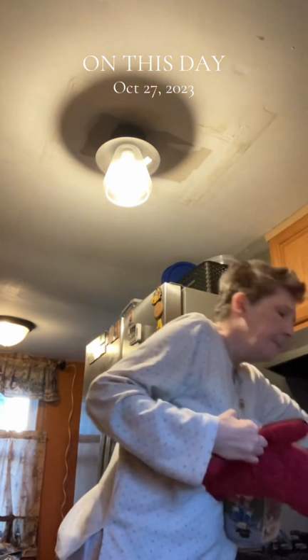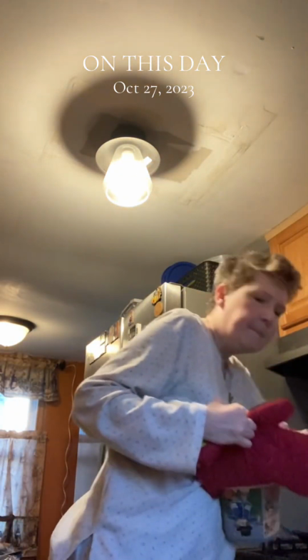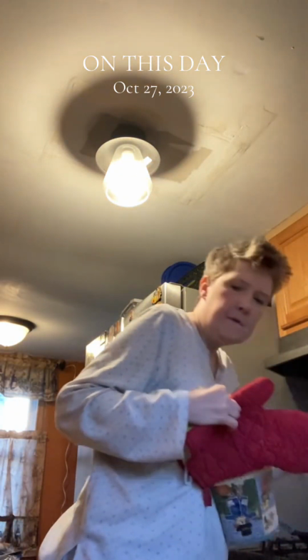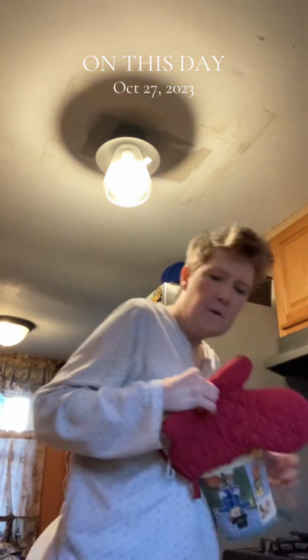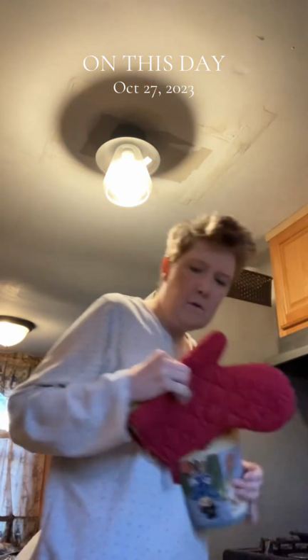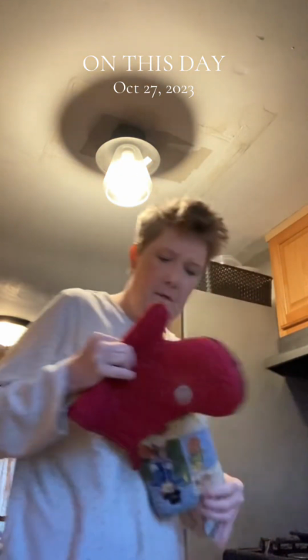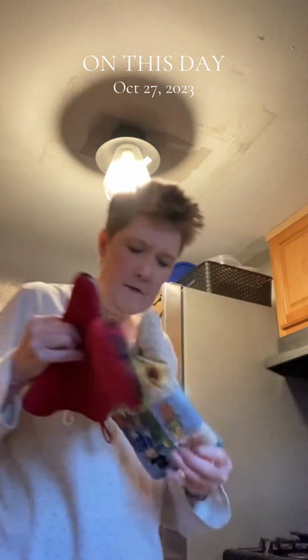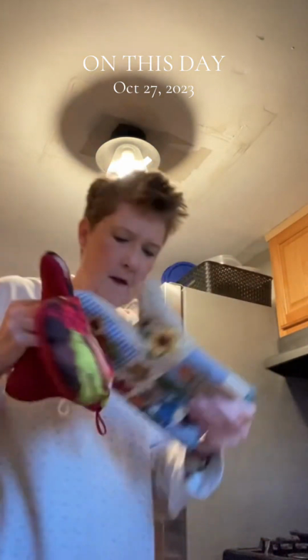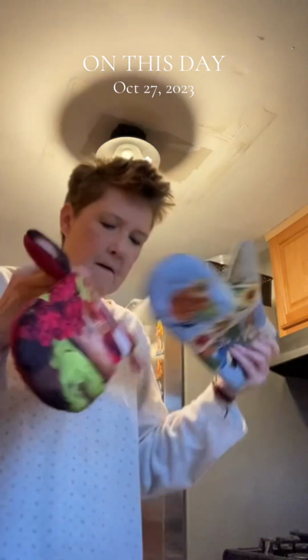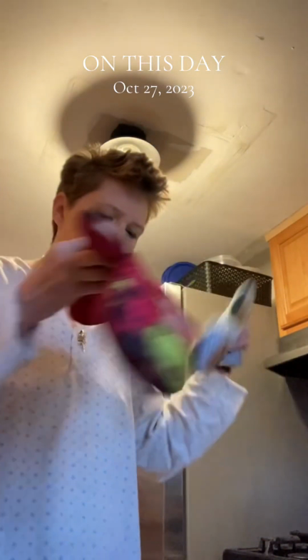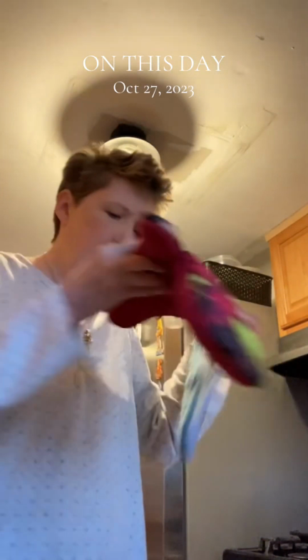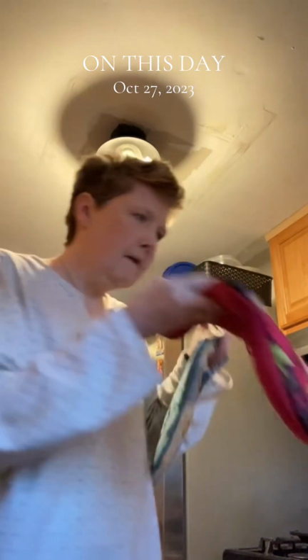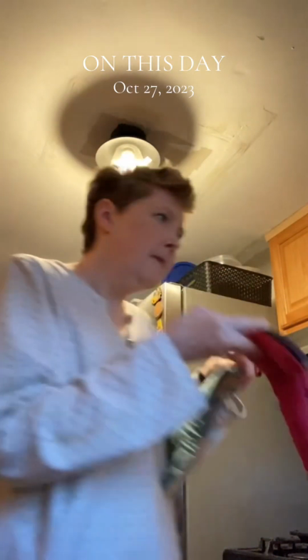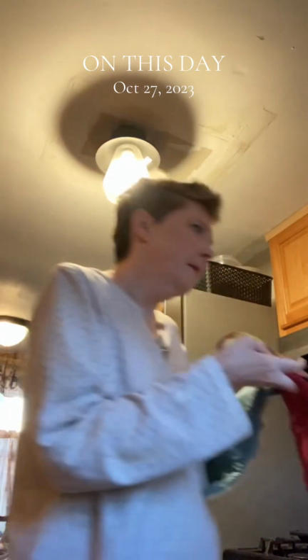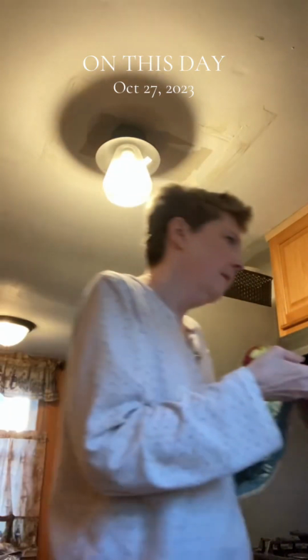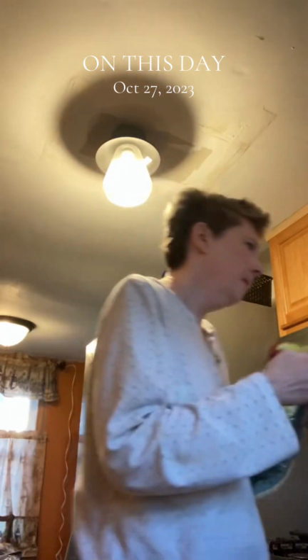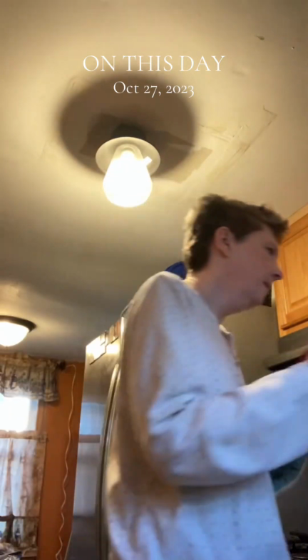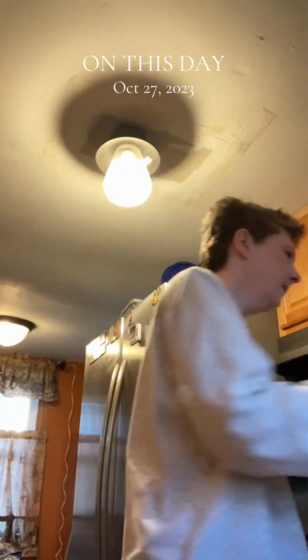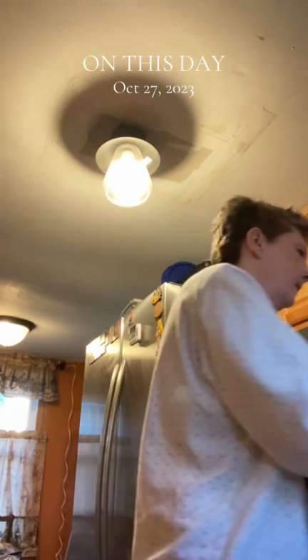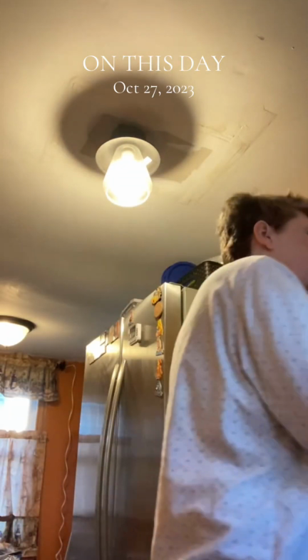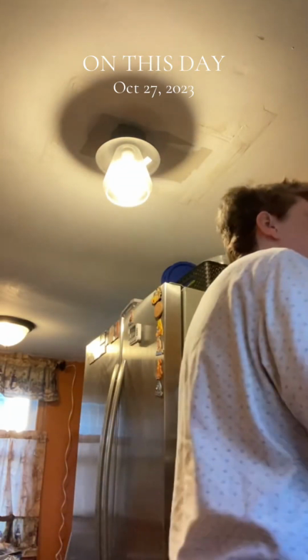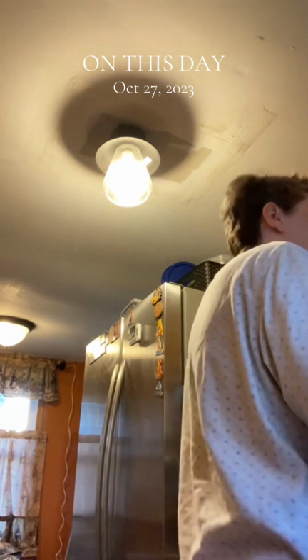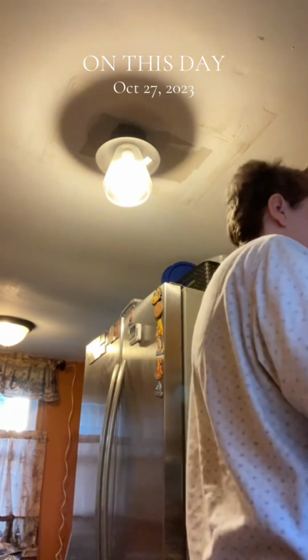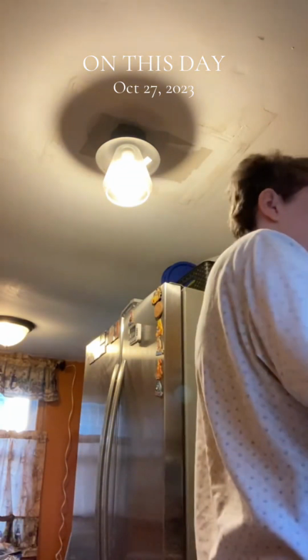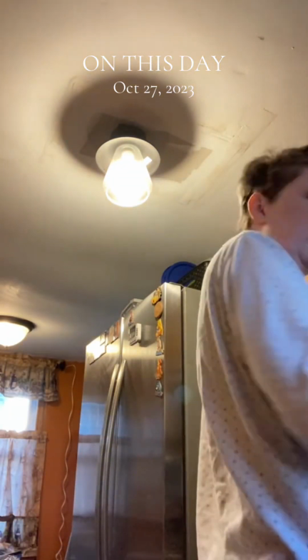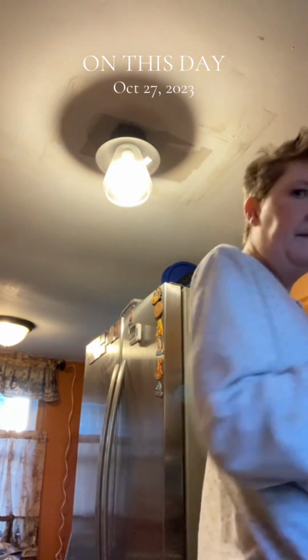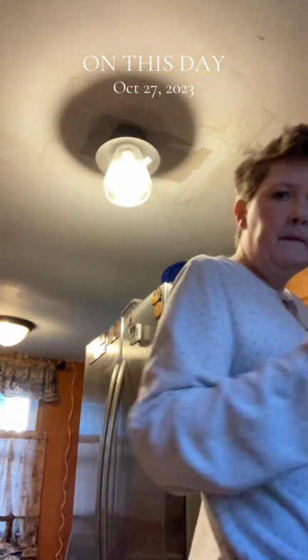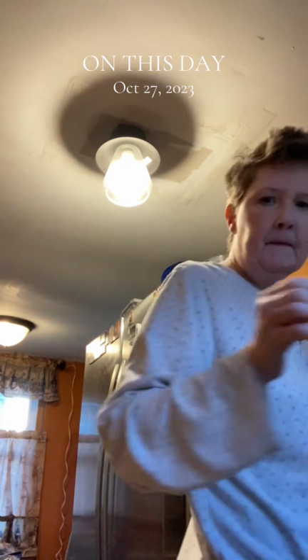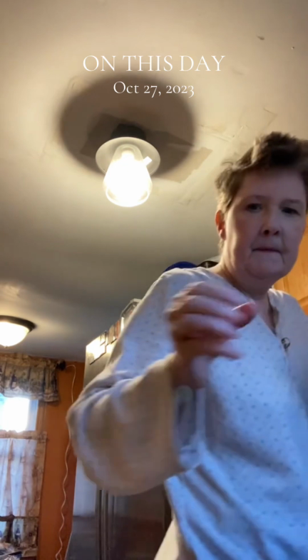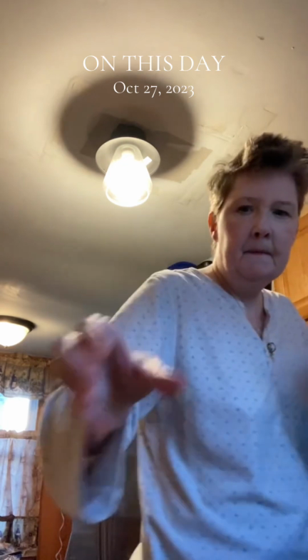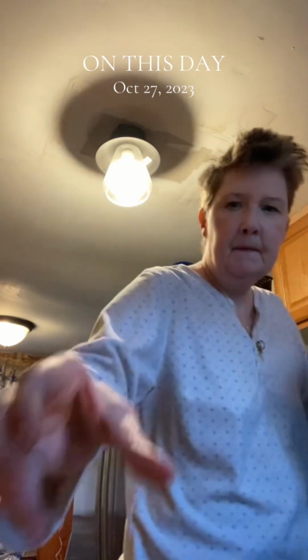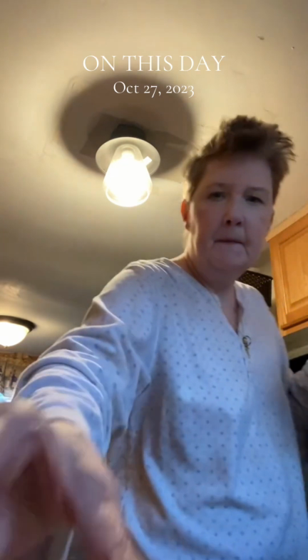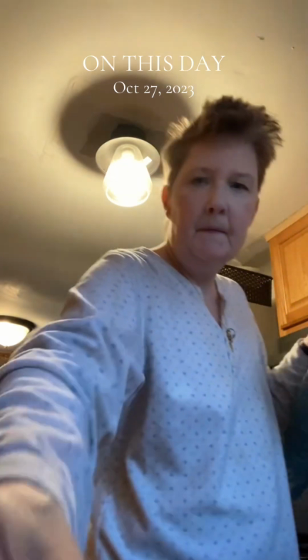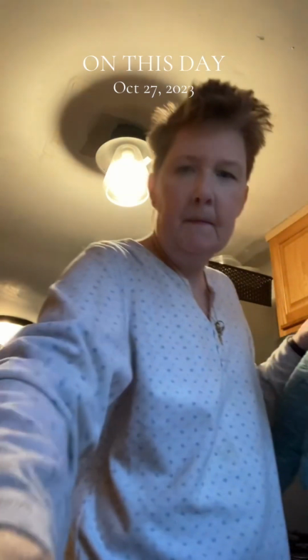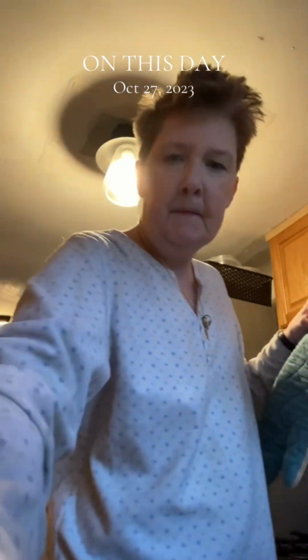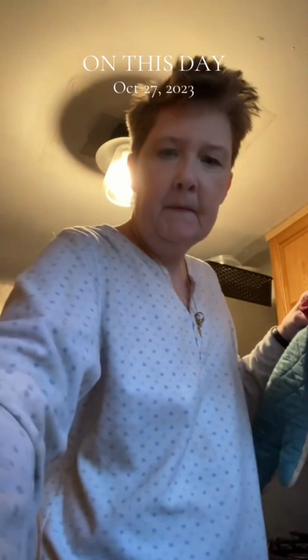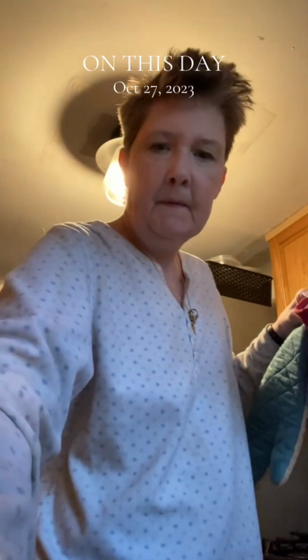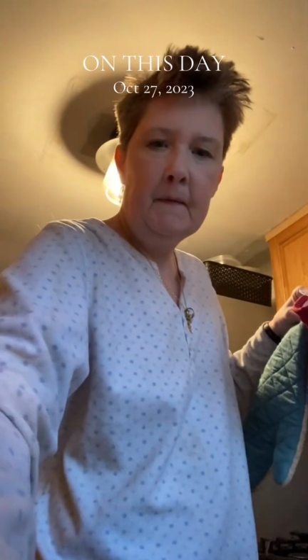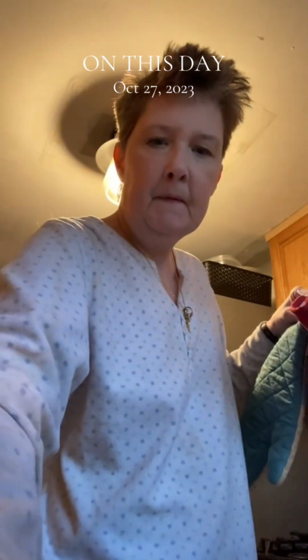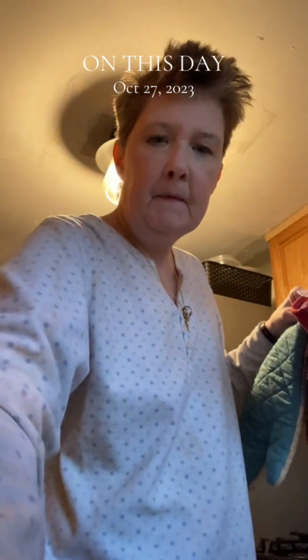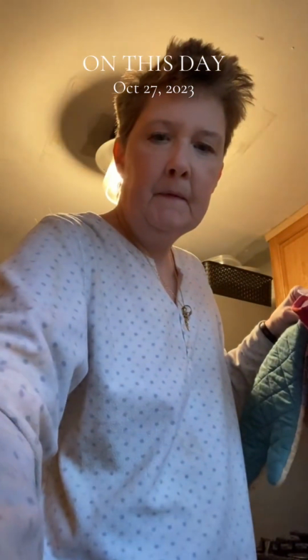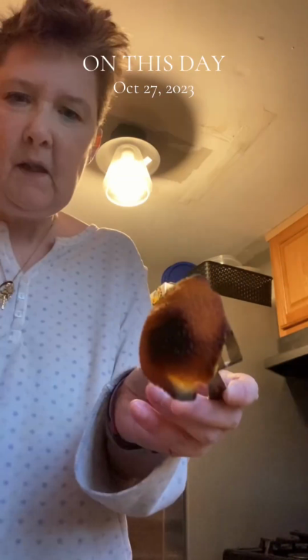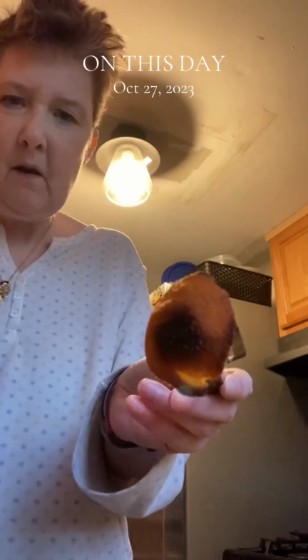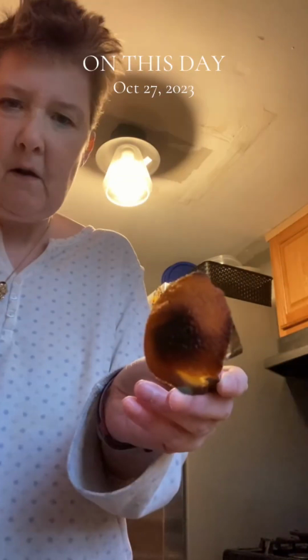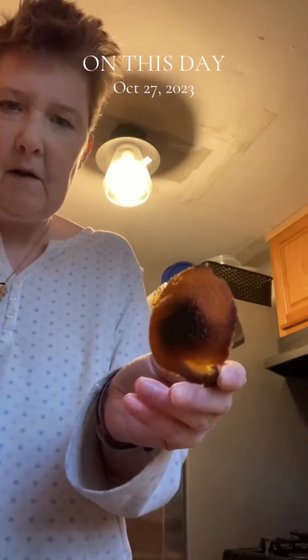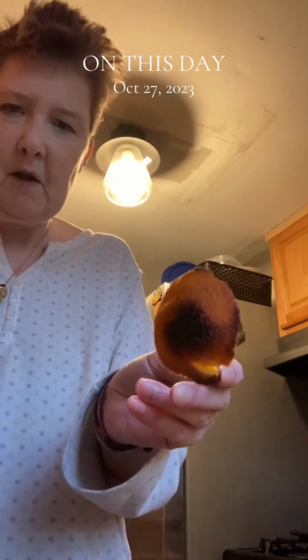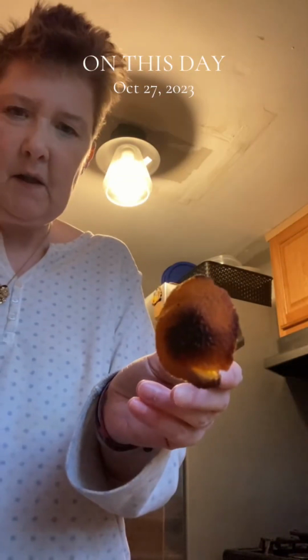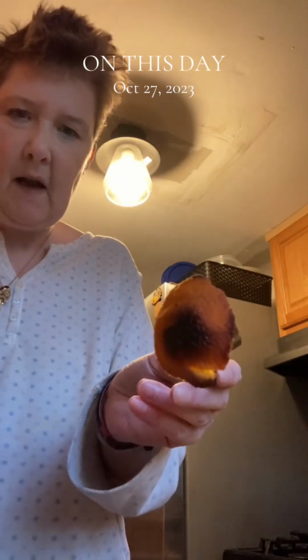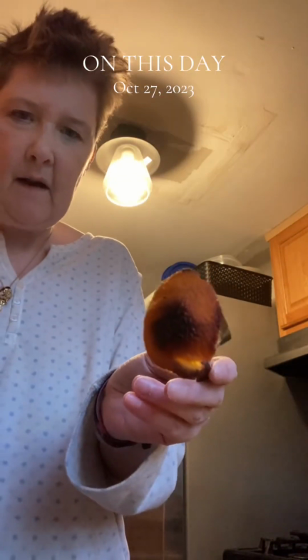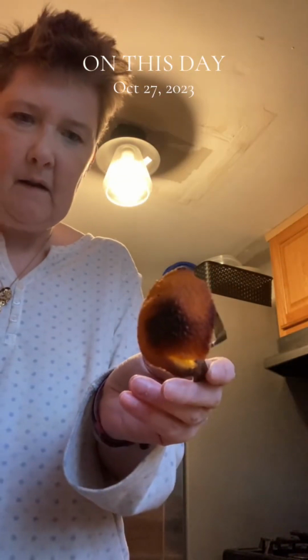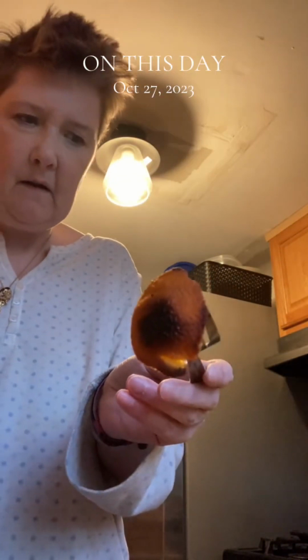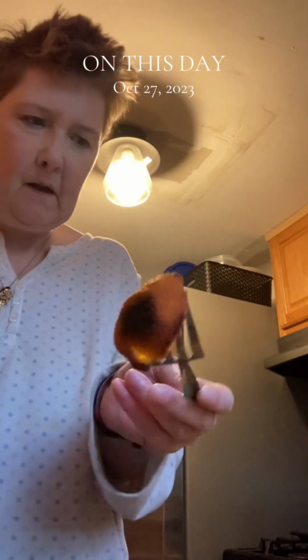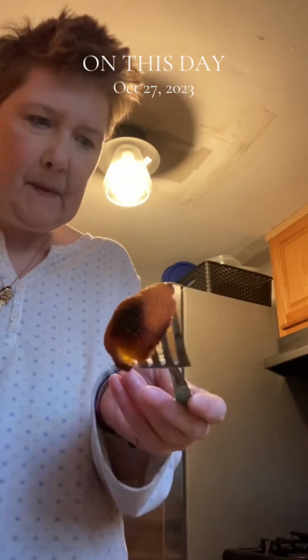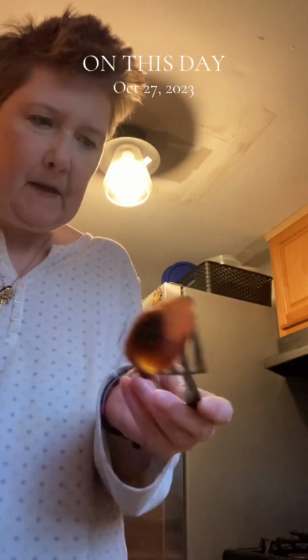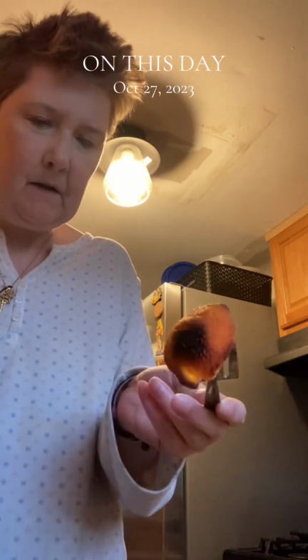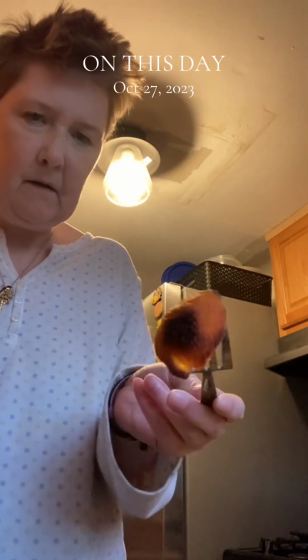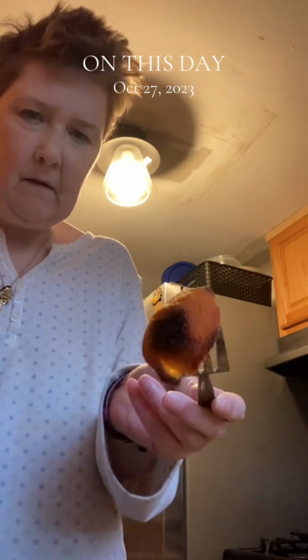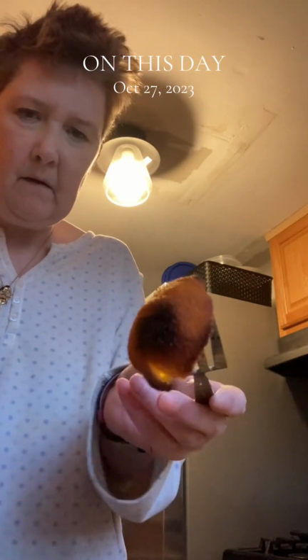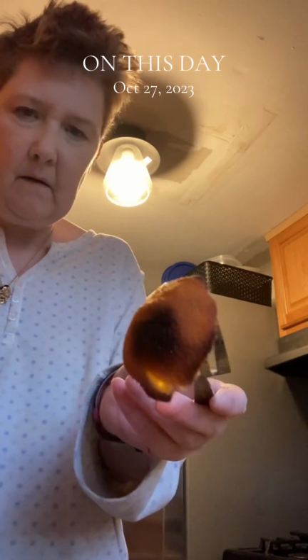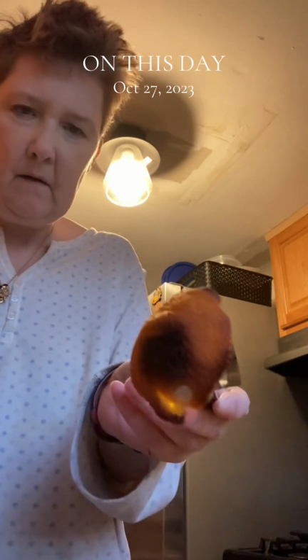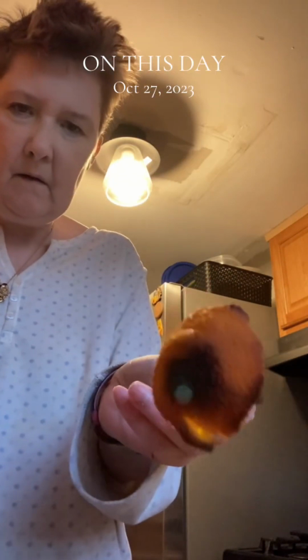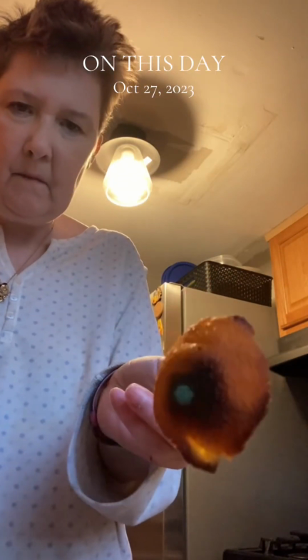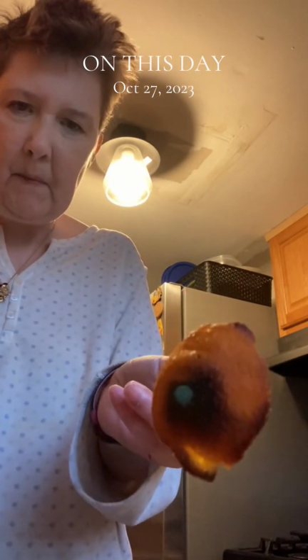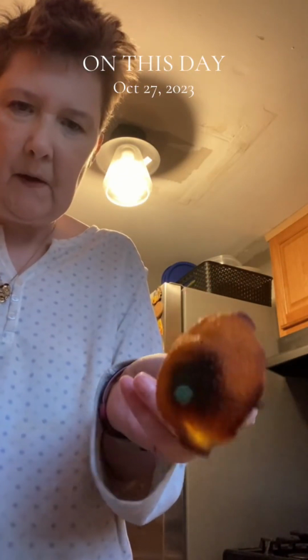Turn off the oven. You can see the oranges got a little bit burnt.